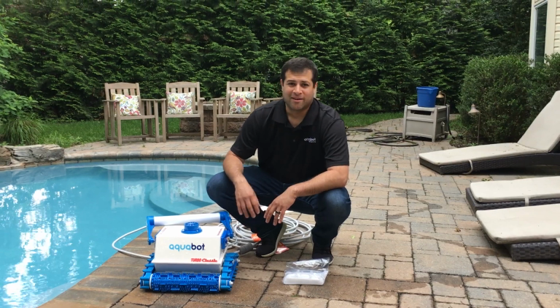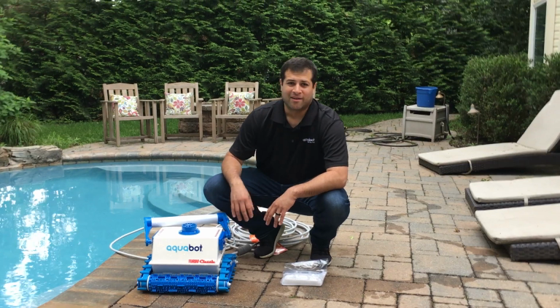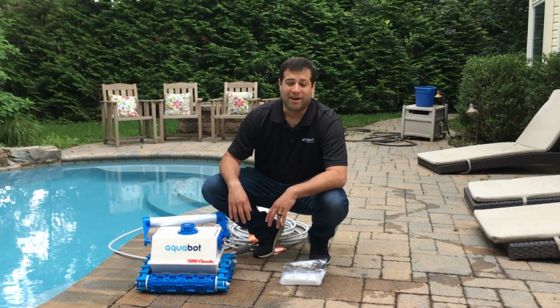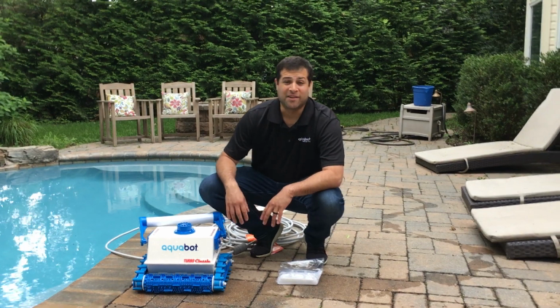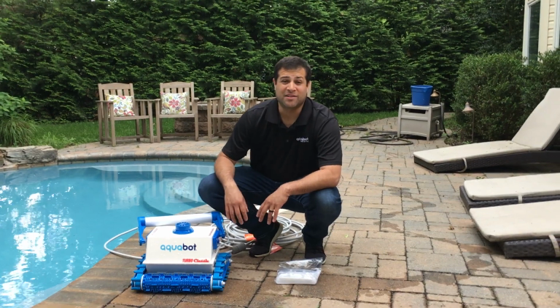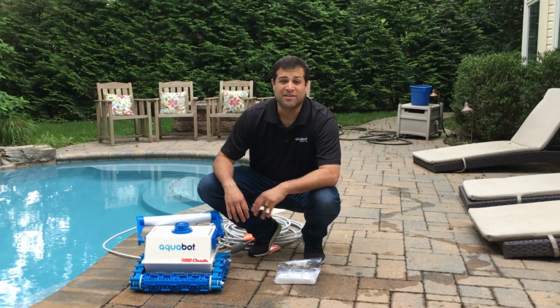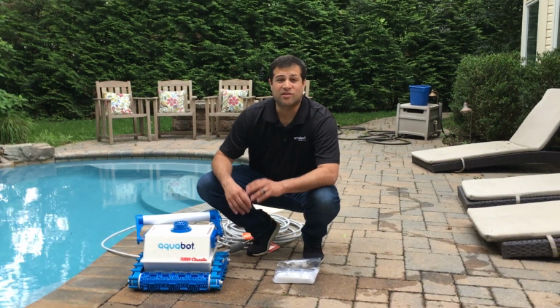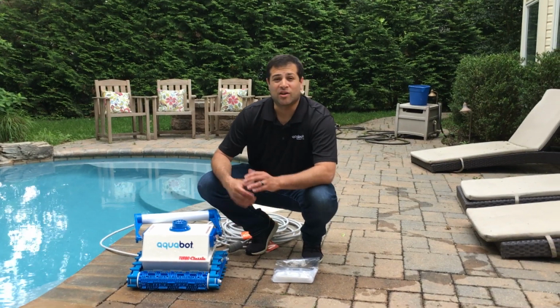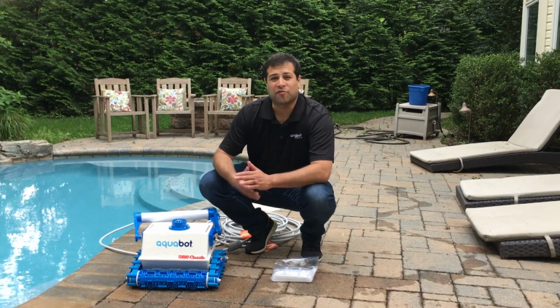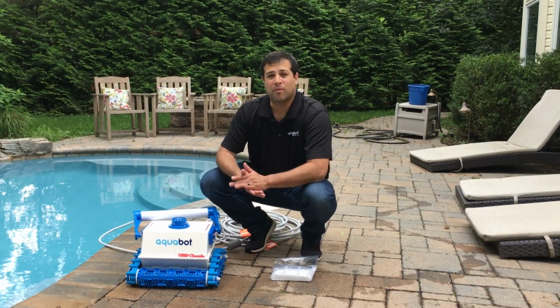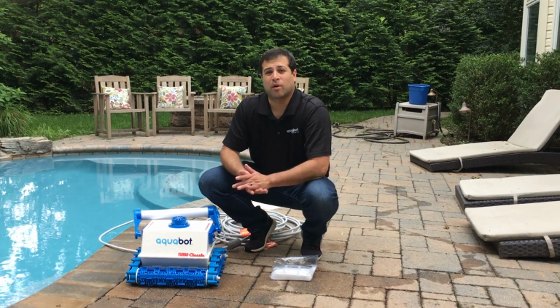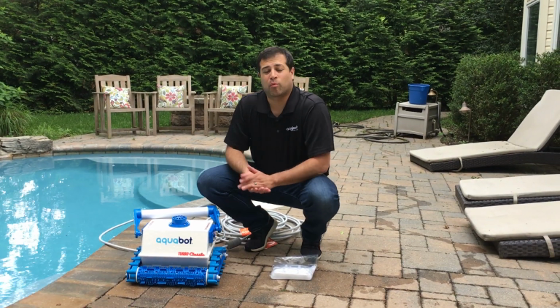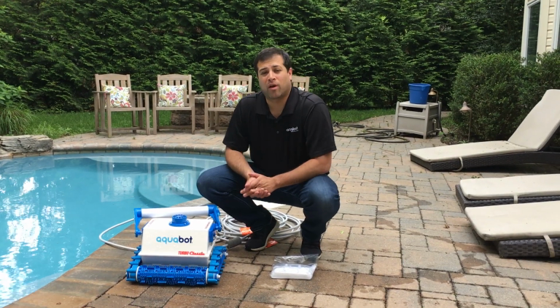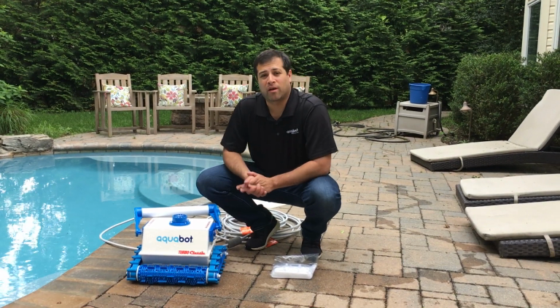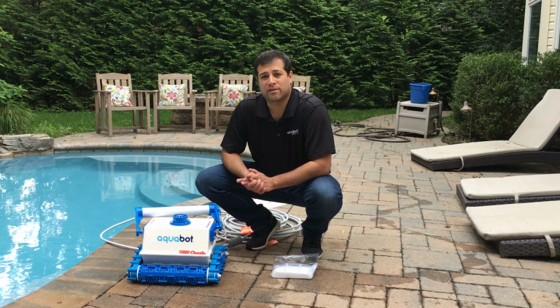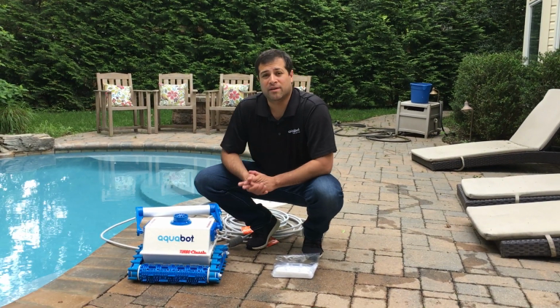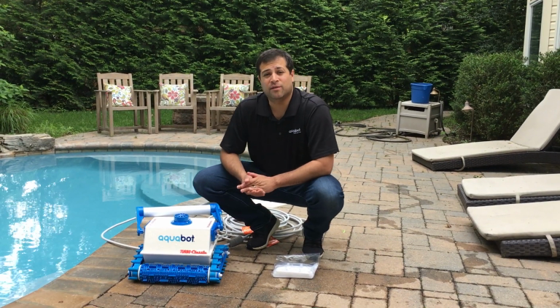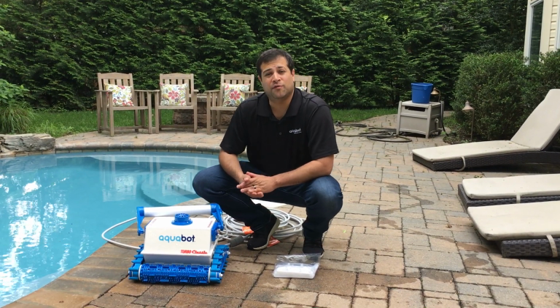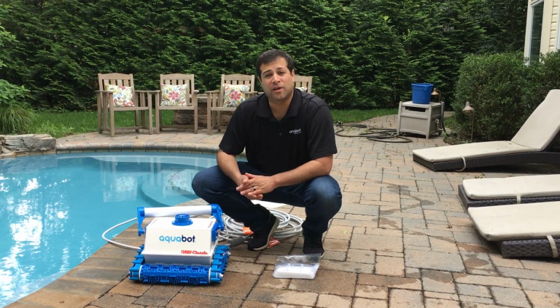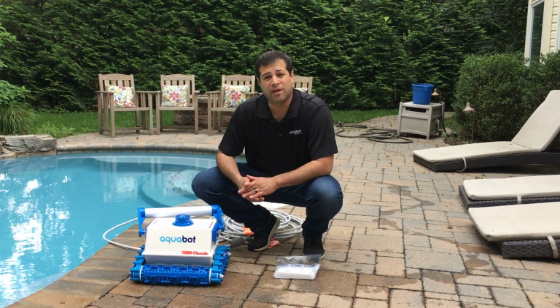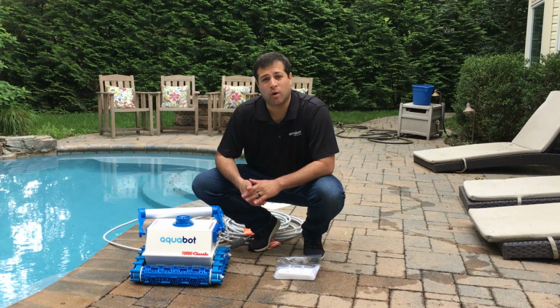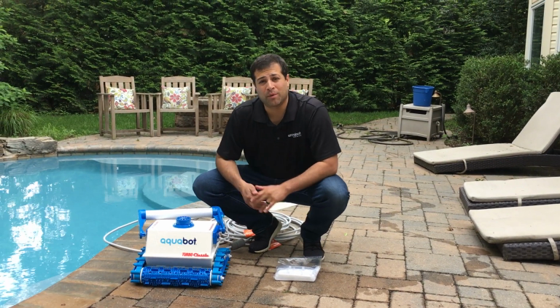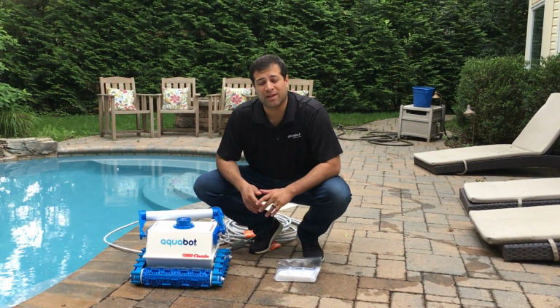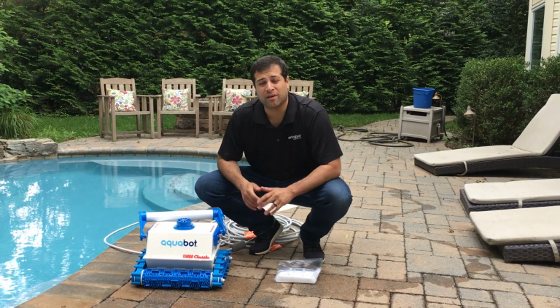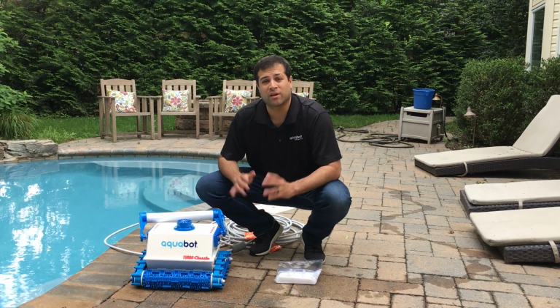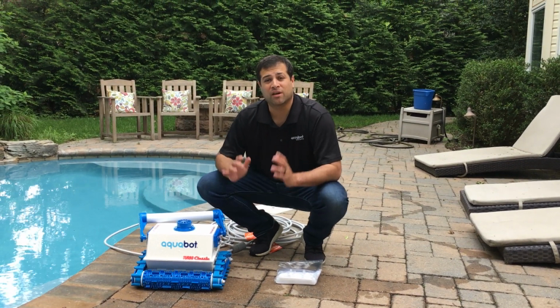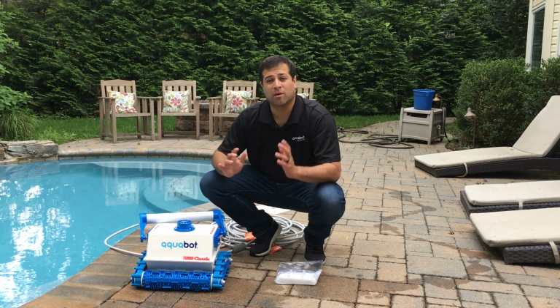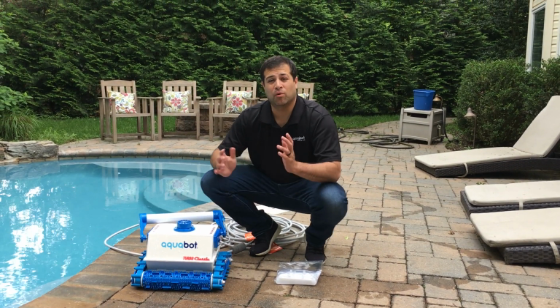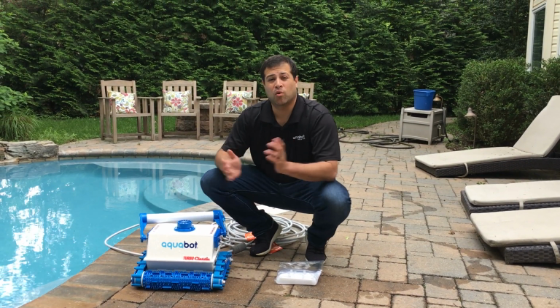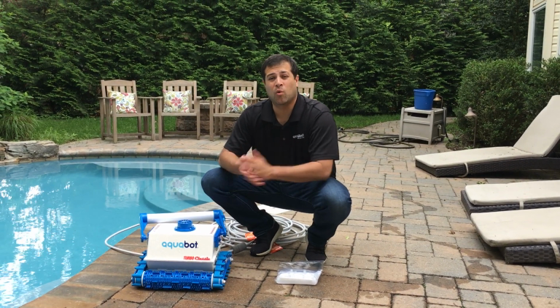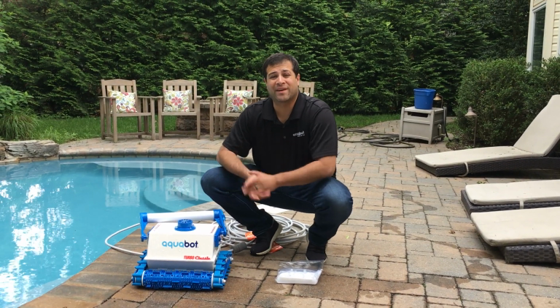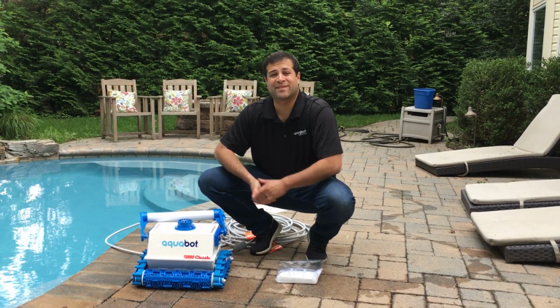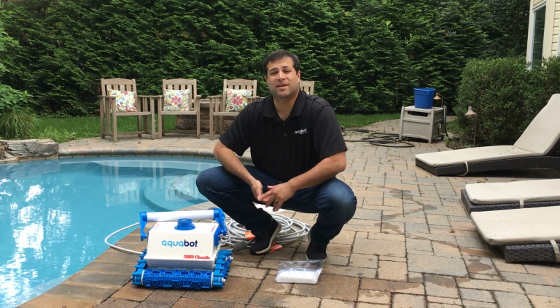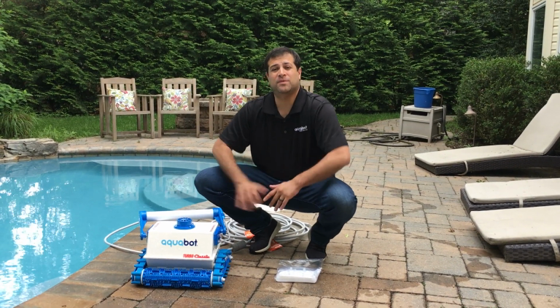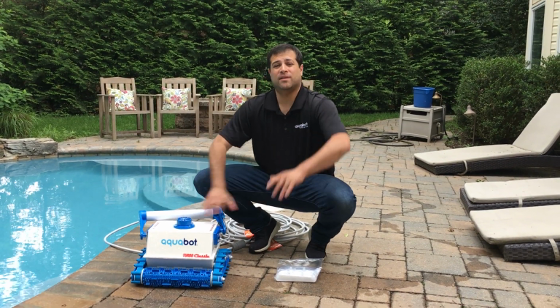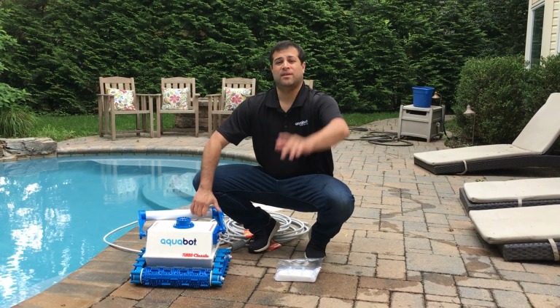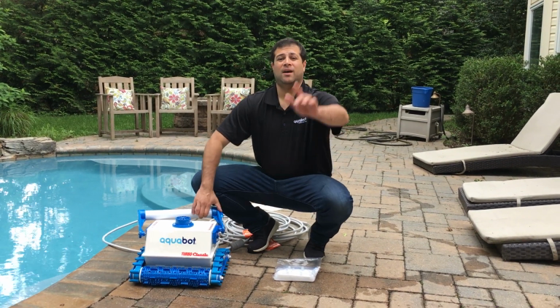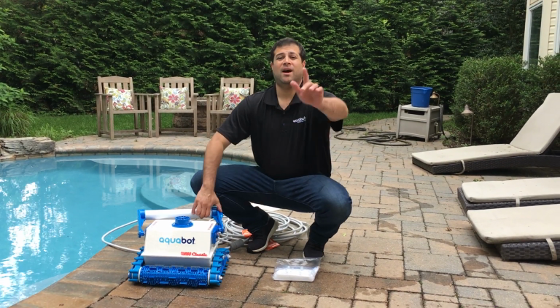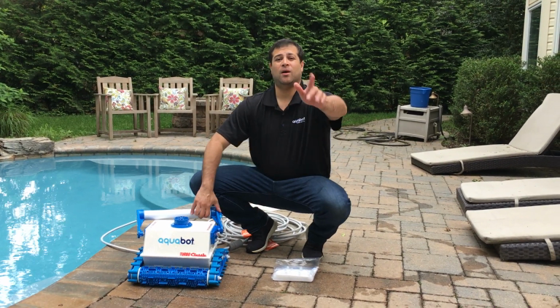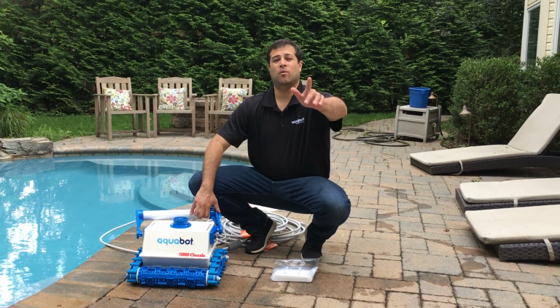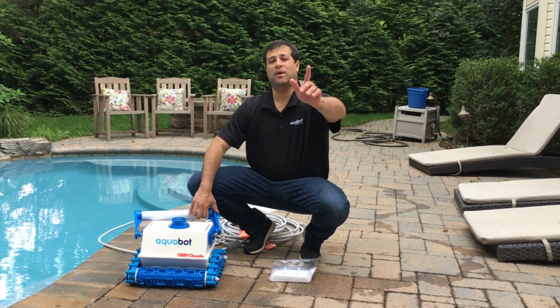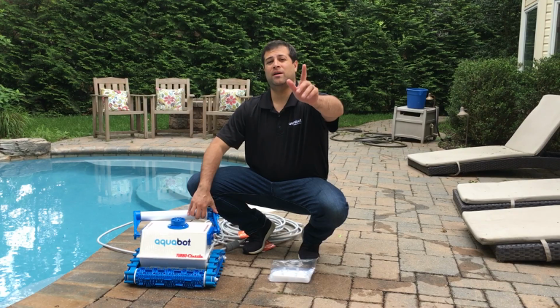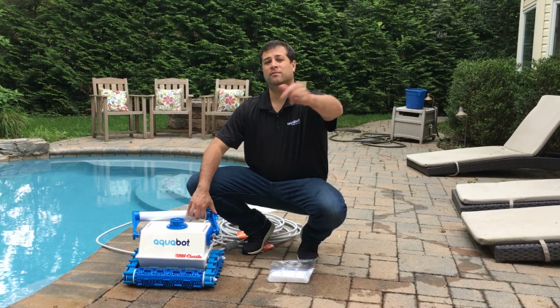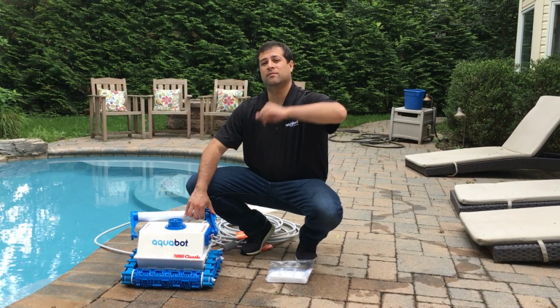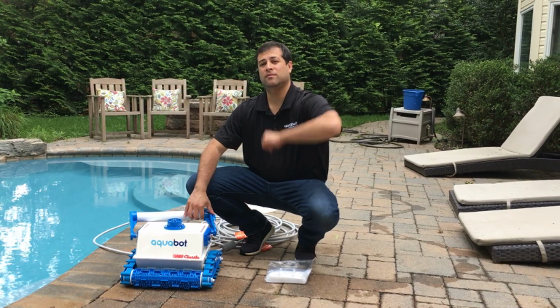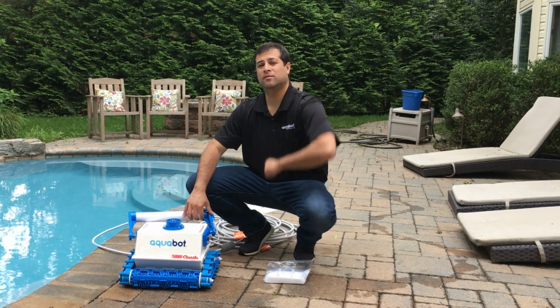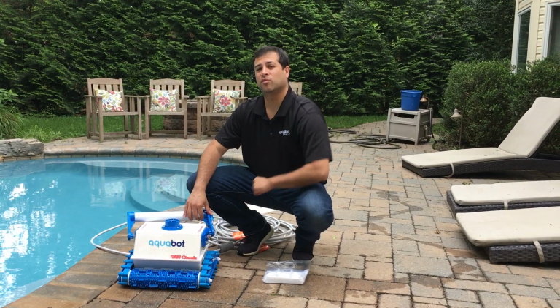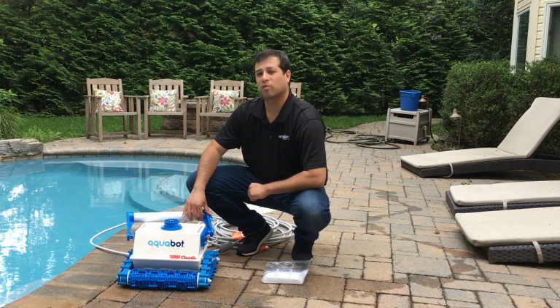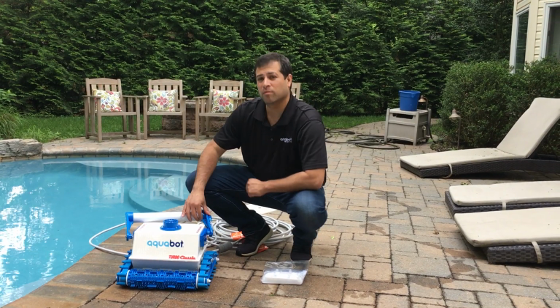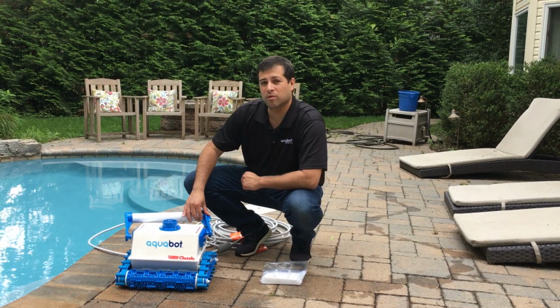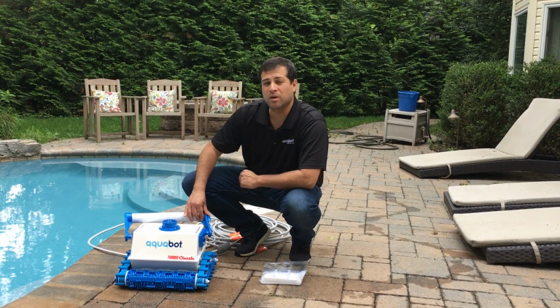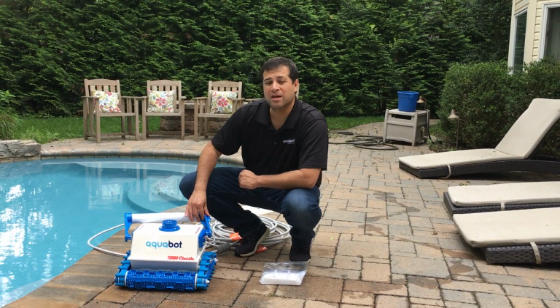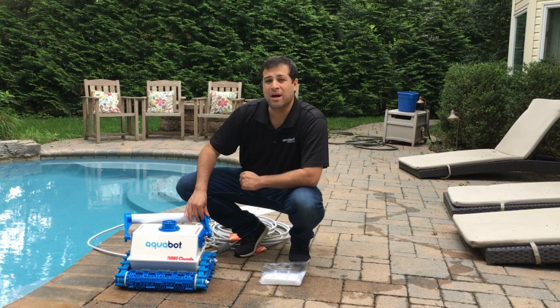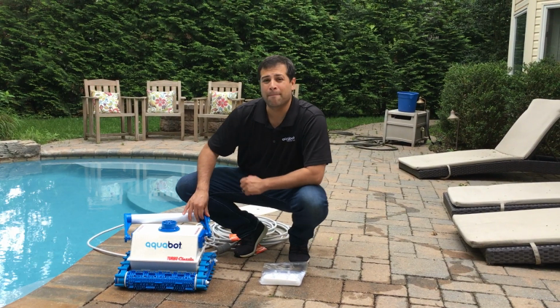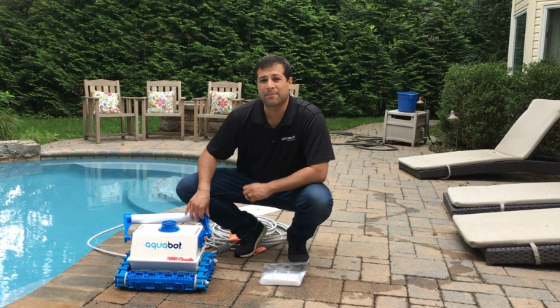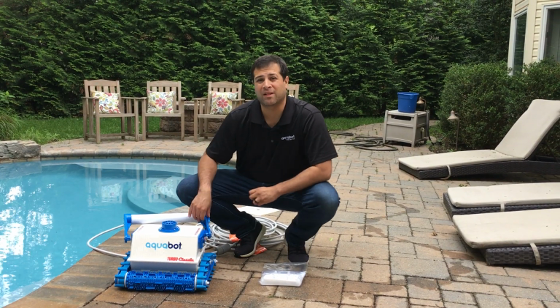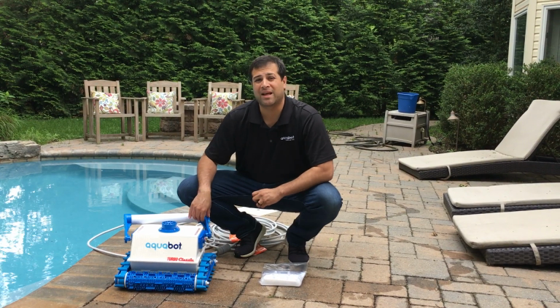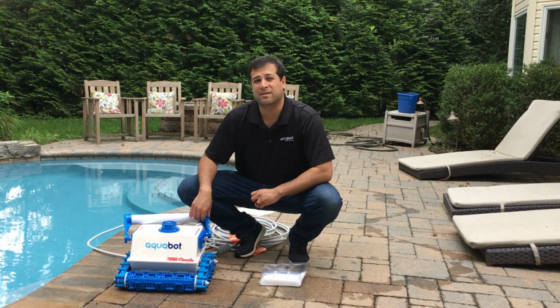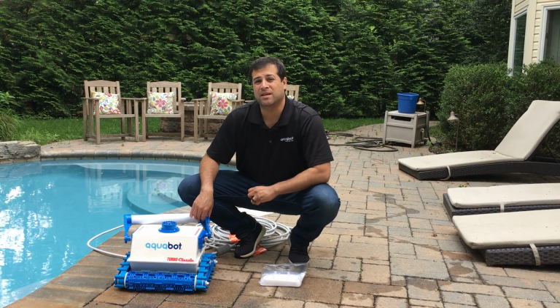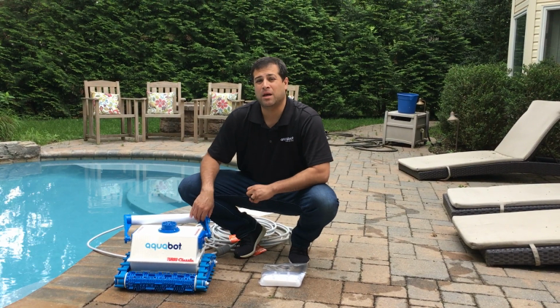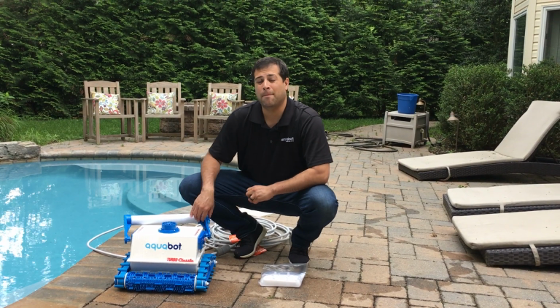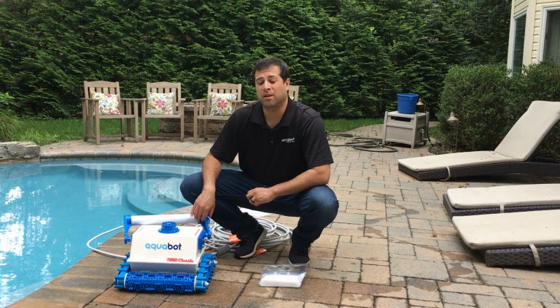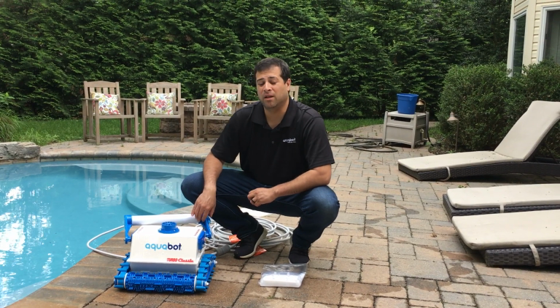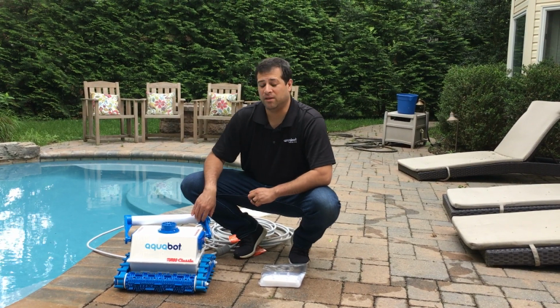Hi, this is Jeff from Aqua Products and in this video I'm going to give you a couple quick tips on the Aquabot Turbo Classic Plus.